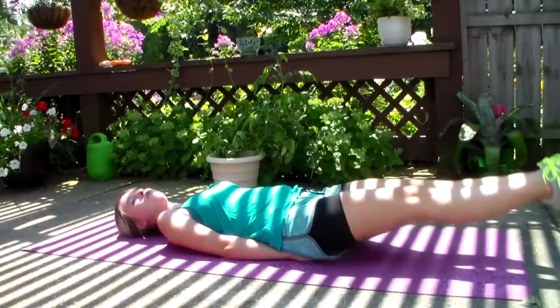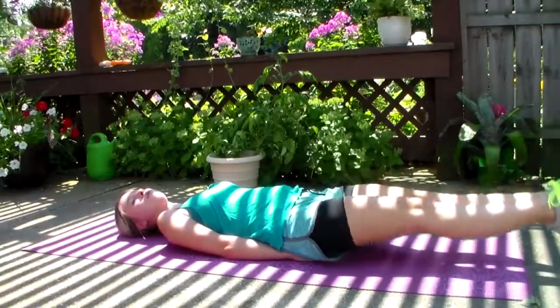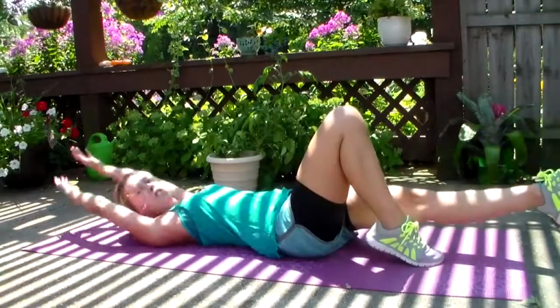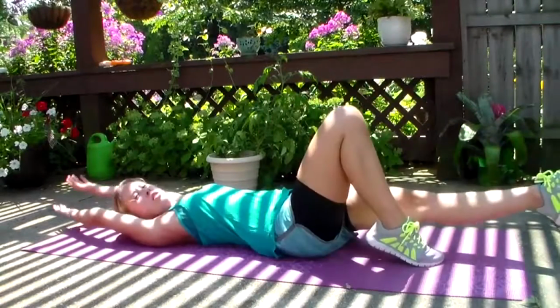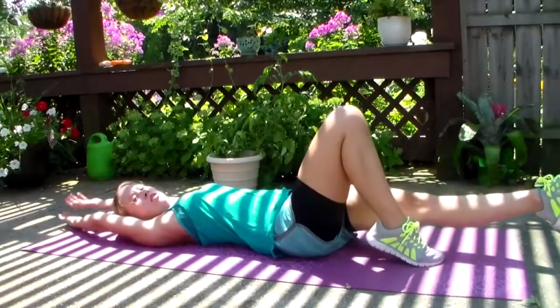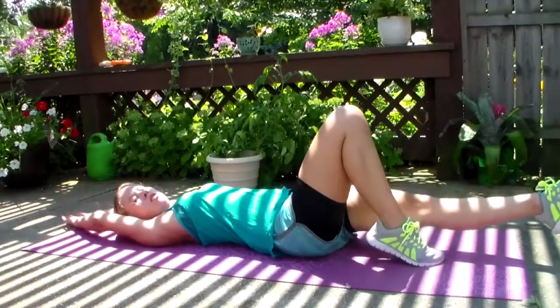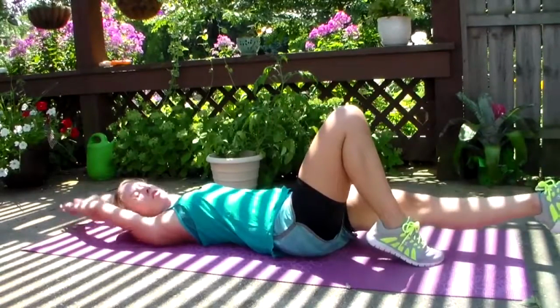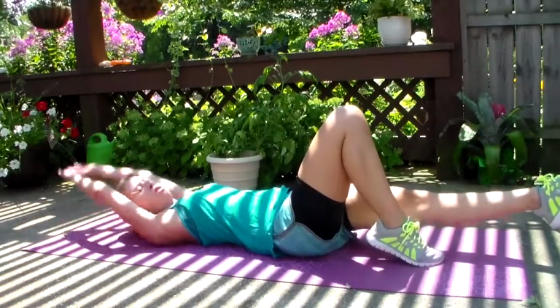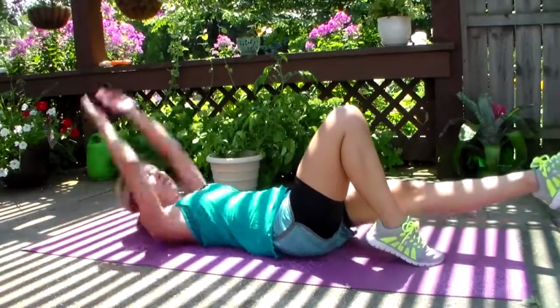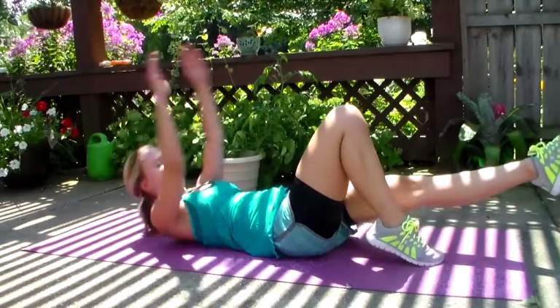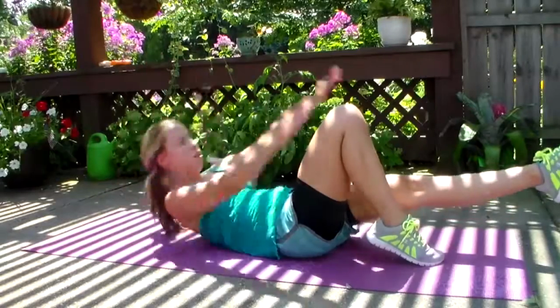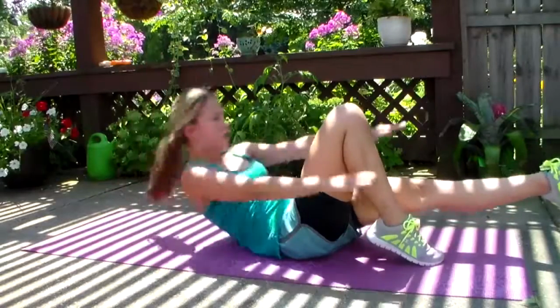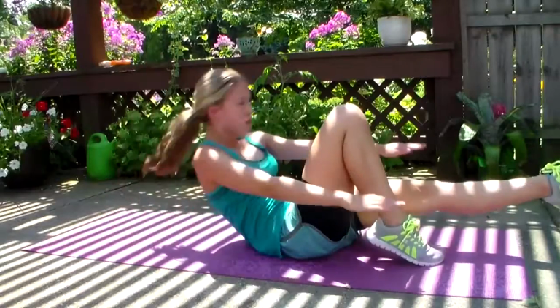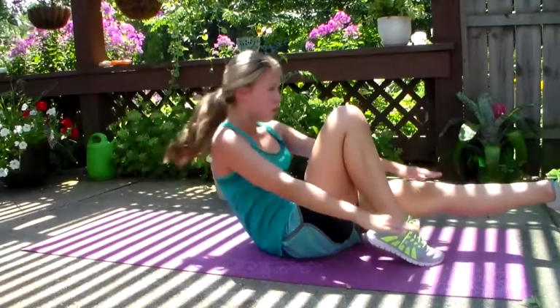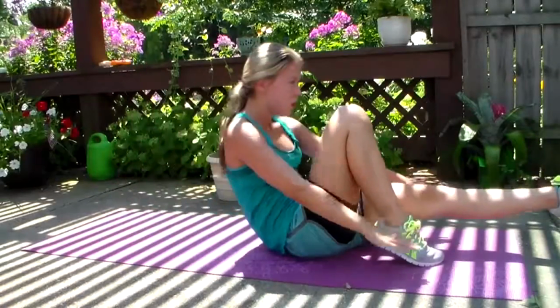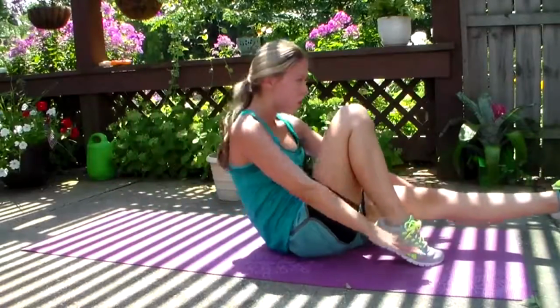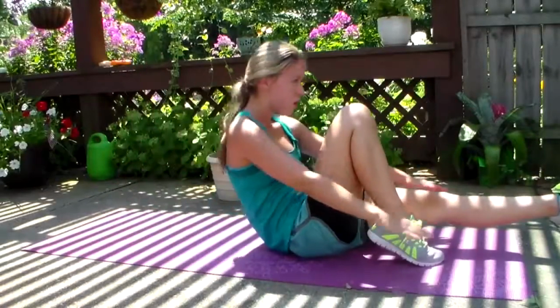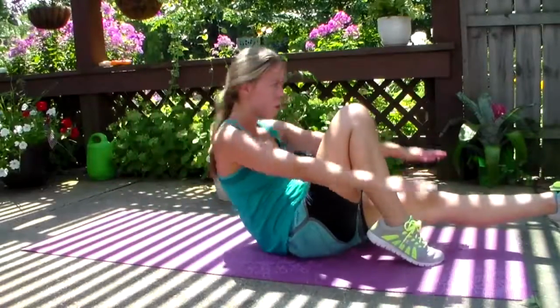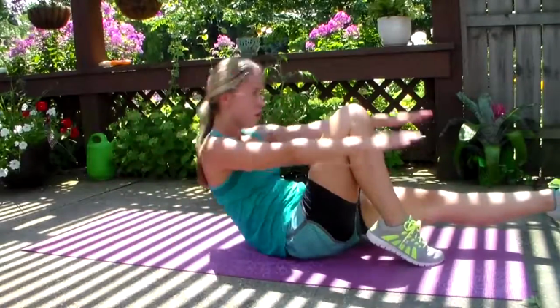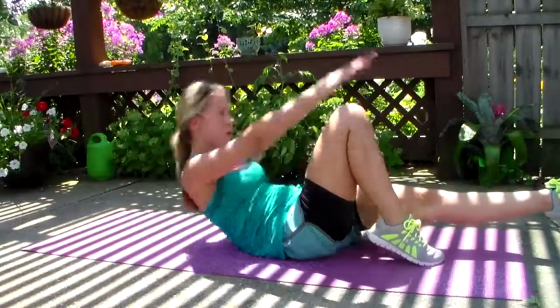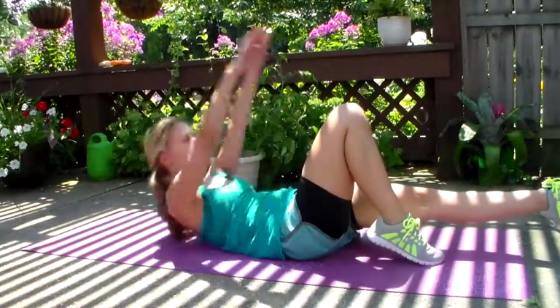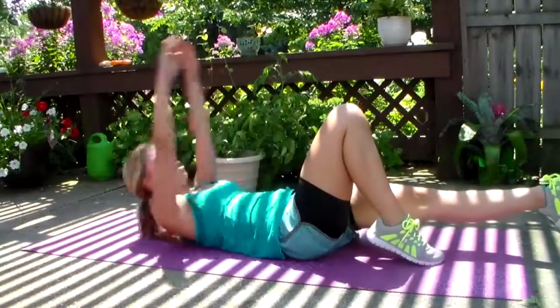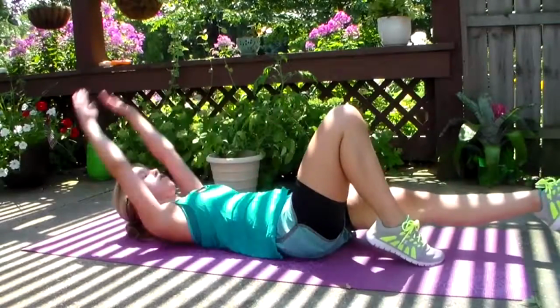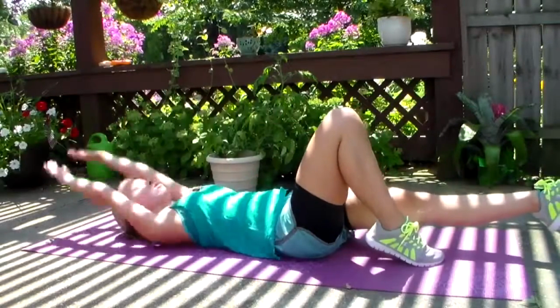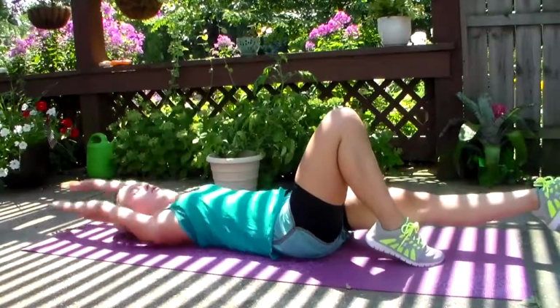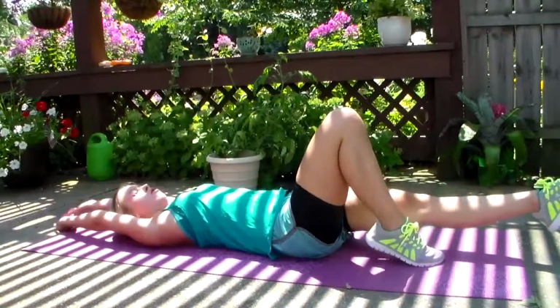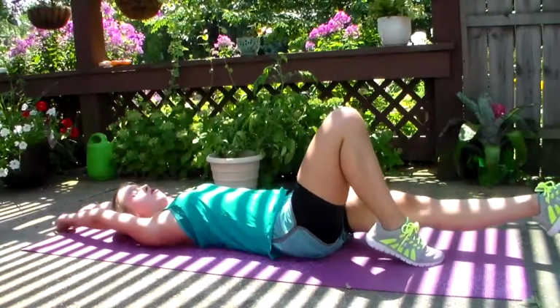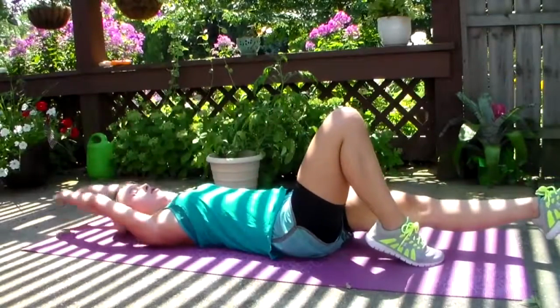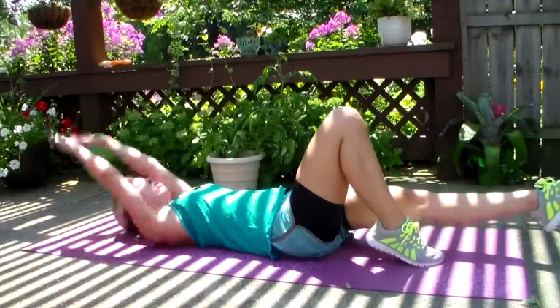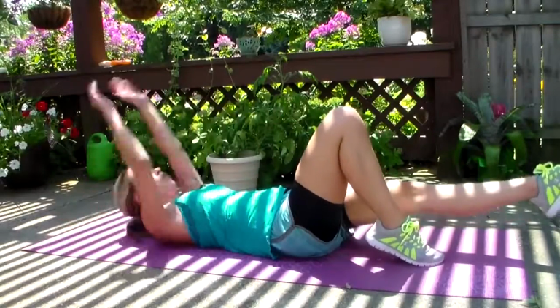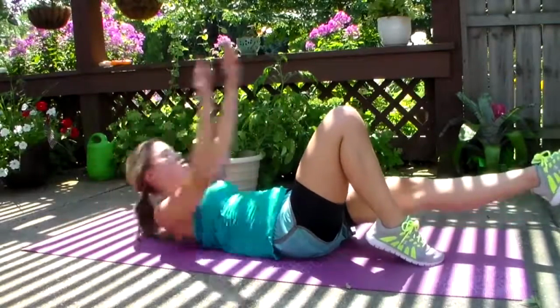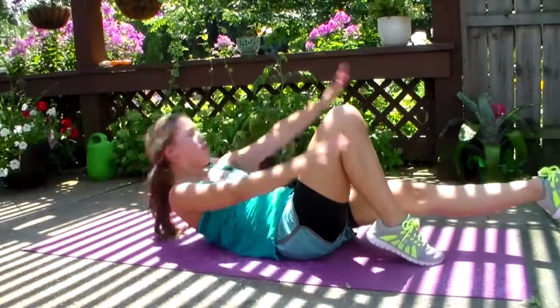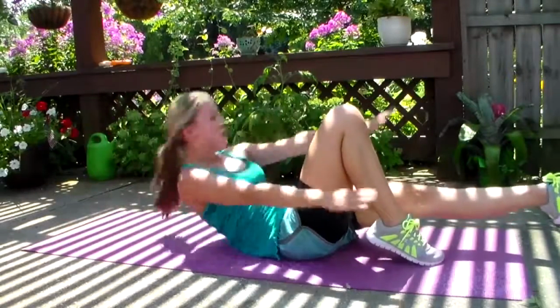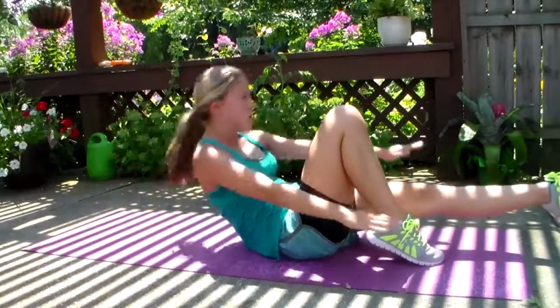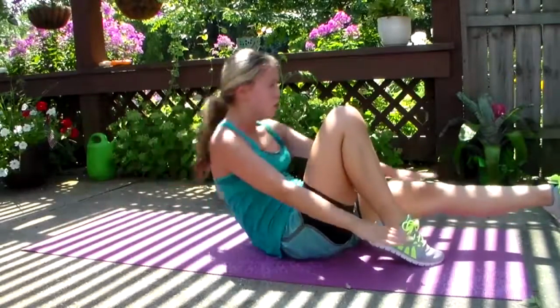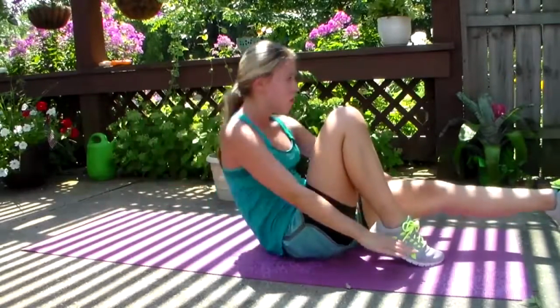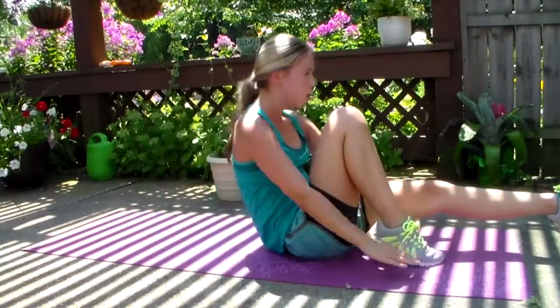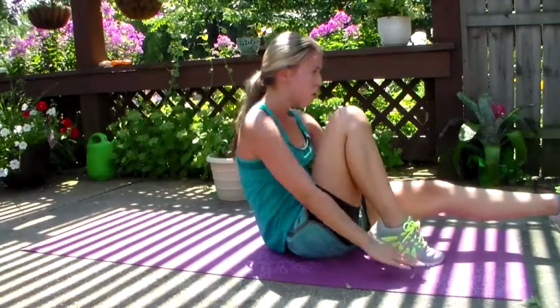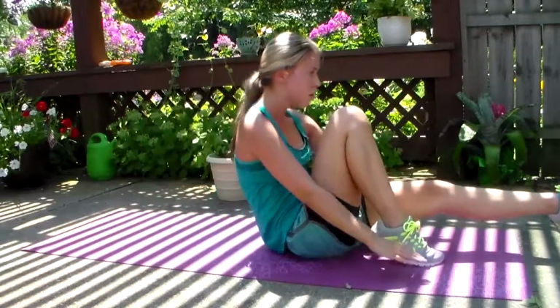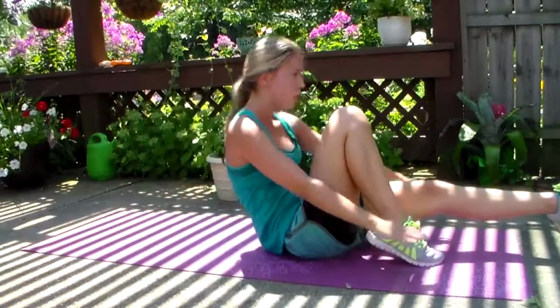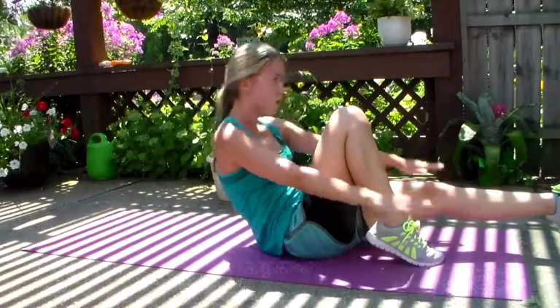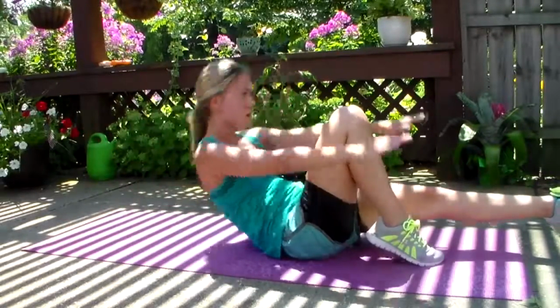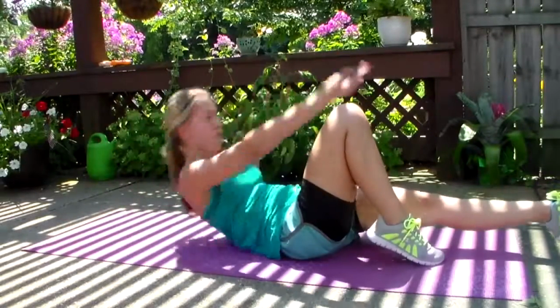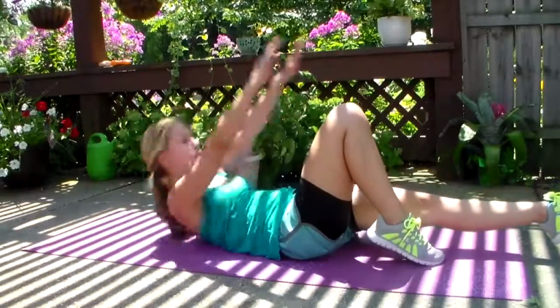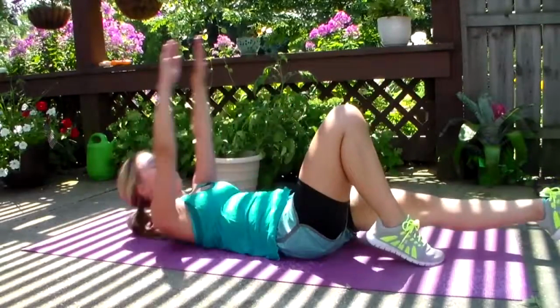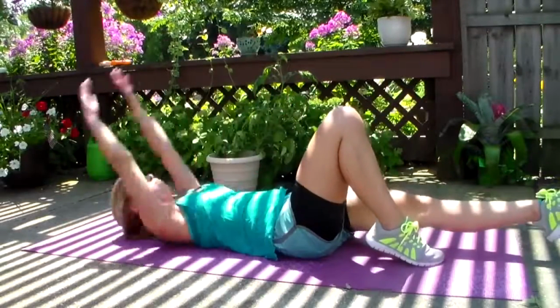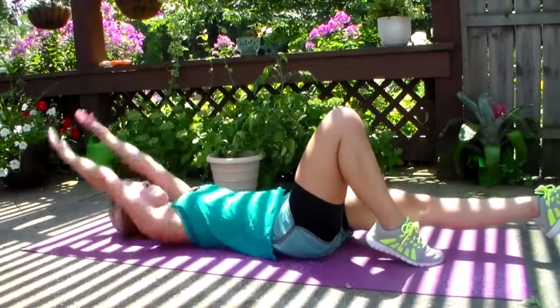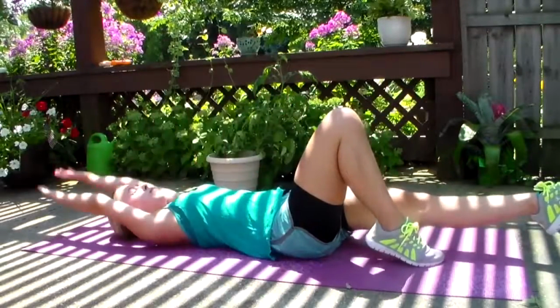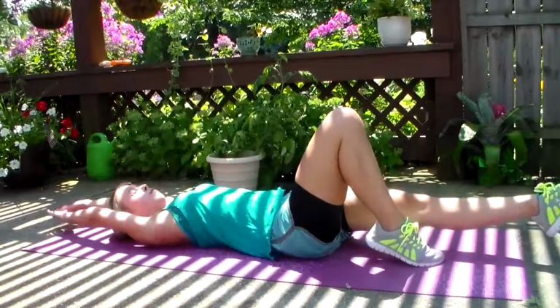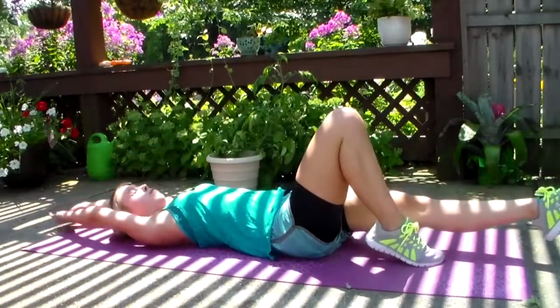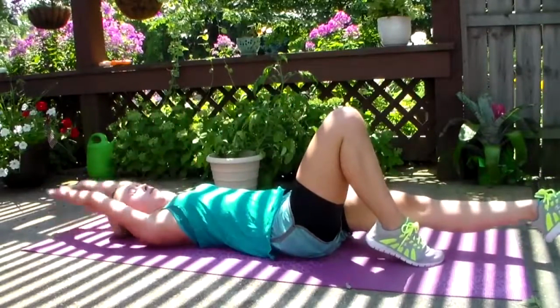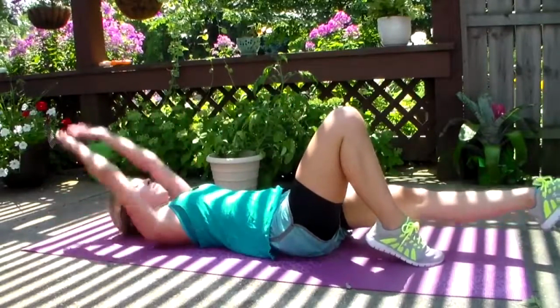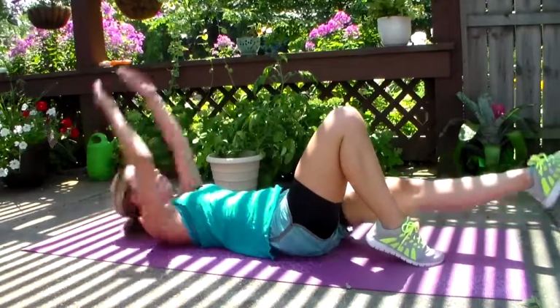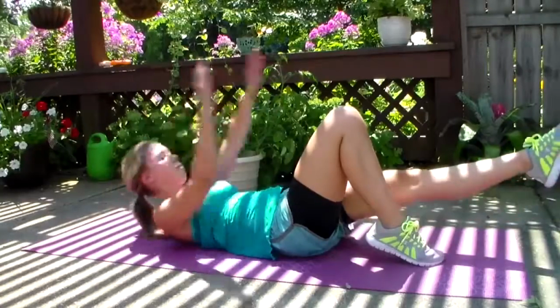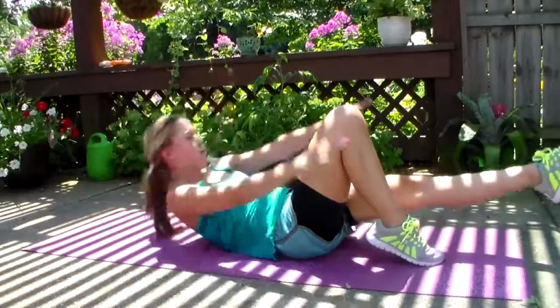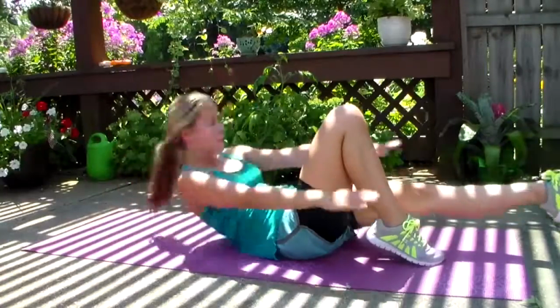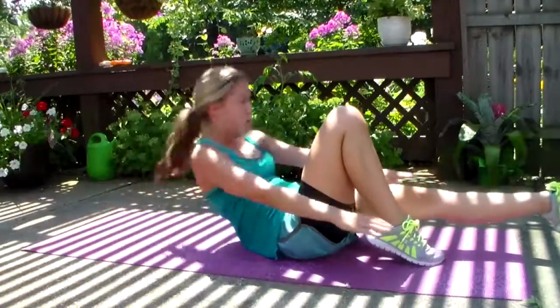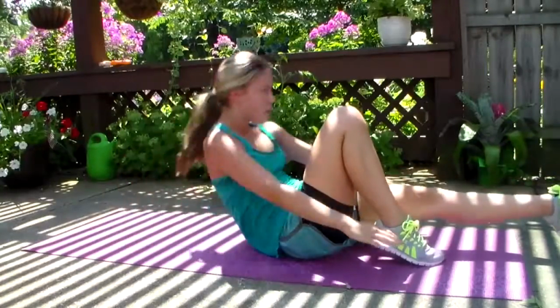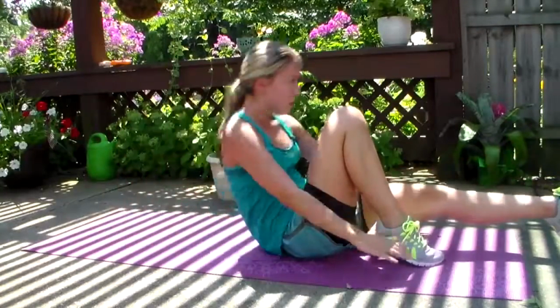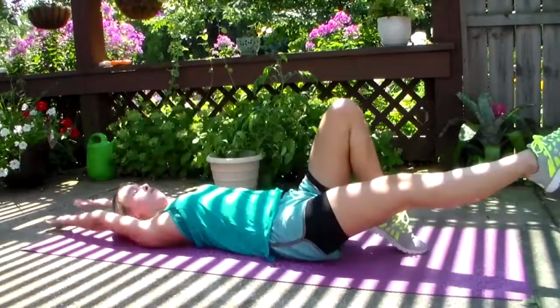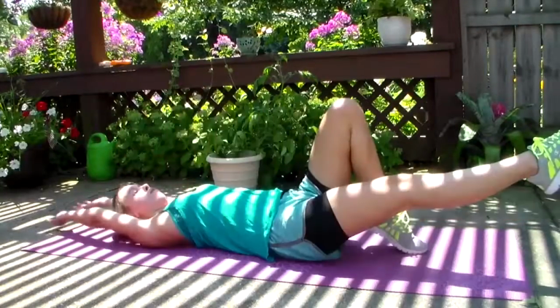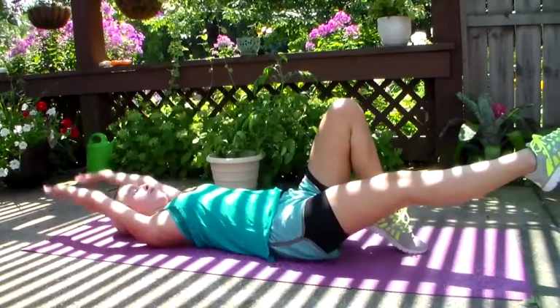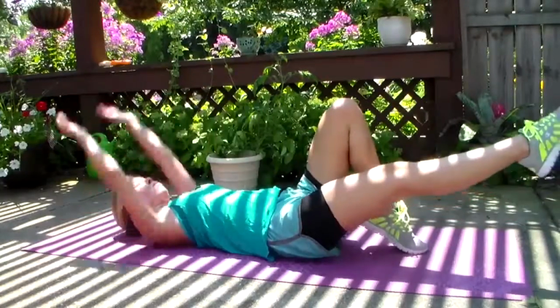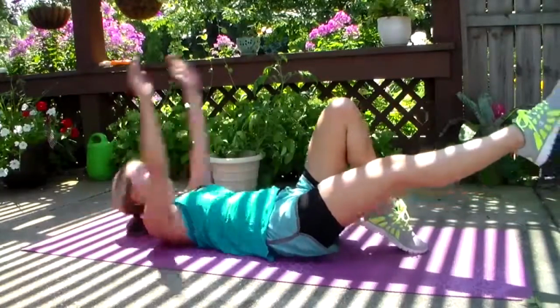And then this is a new move — it's called a ballerina sit-up and I do 20 of these on each side.